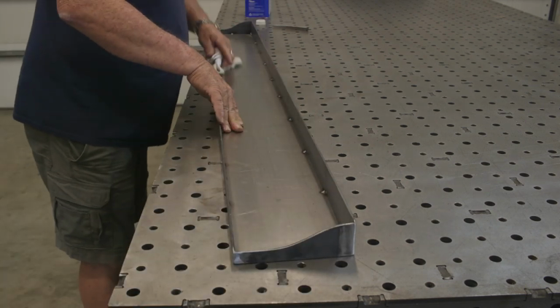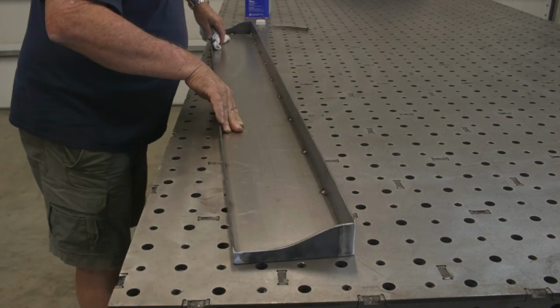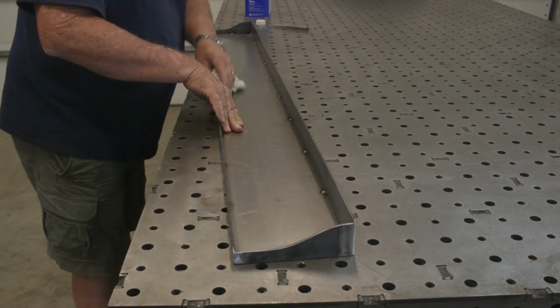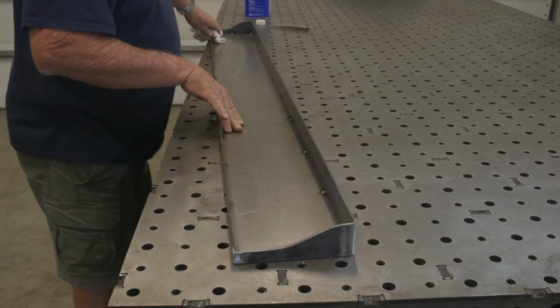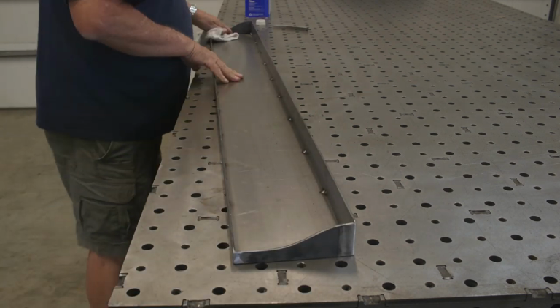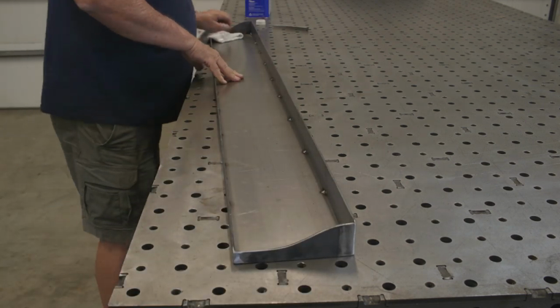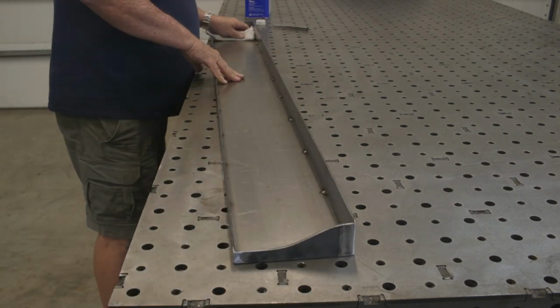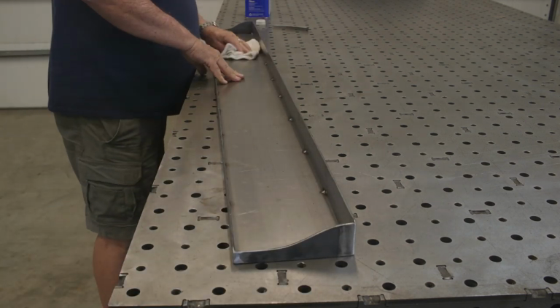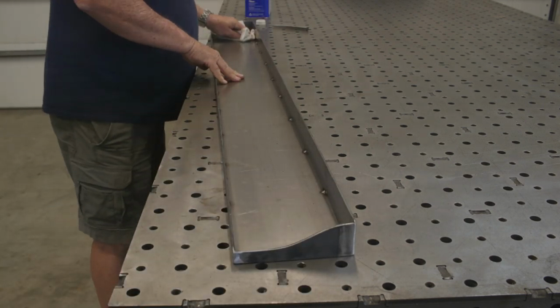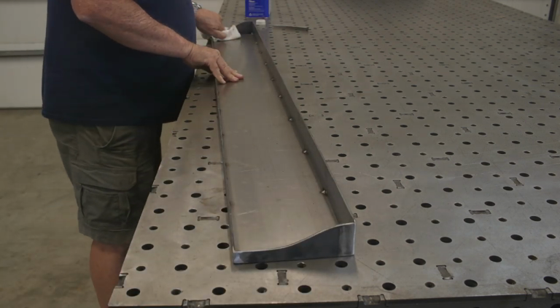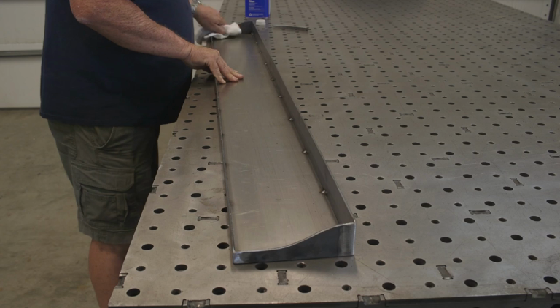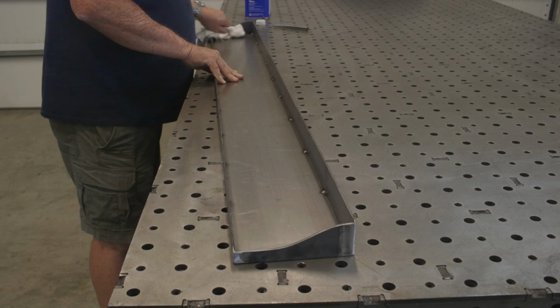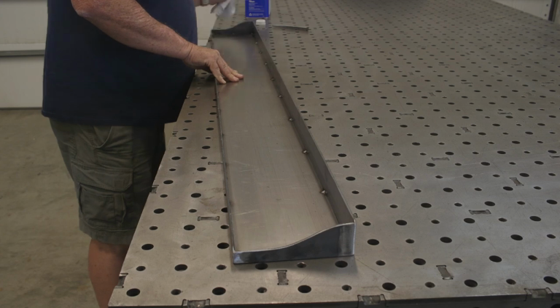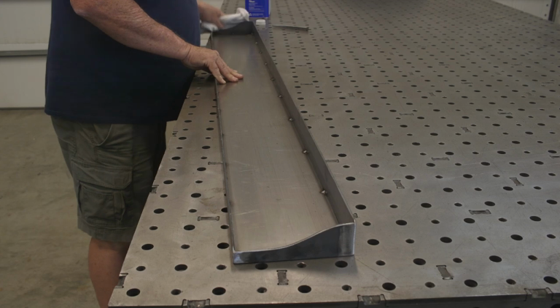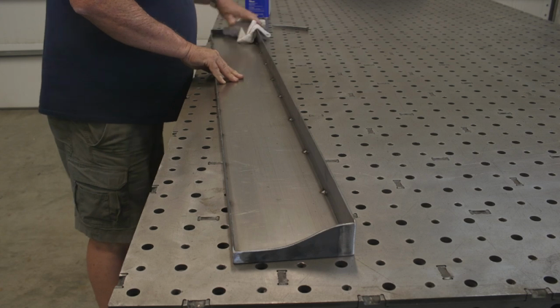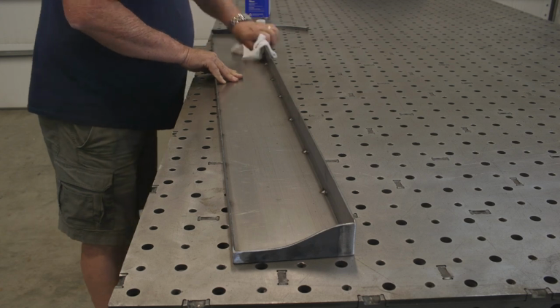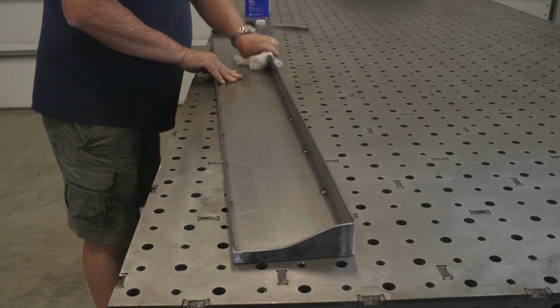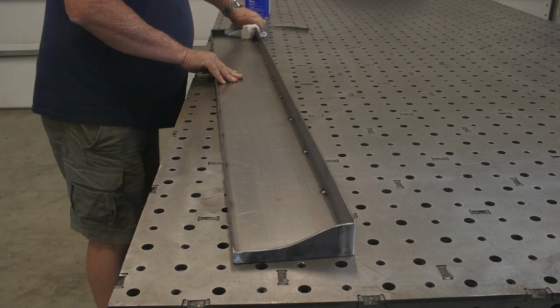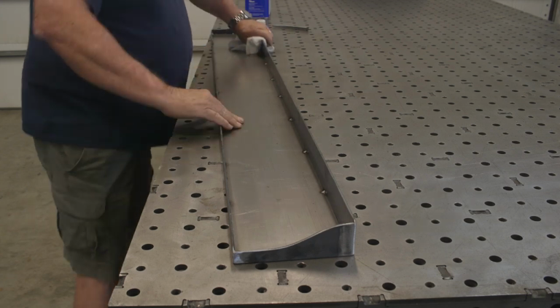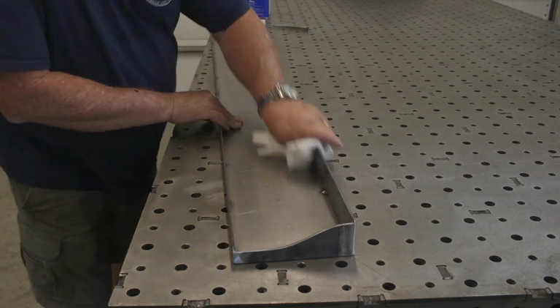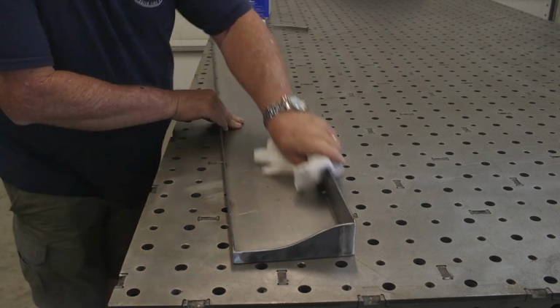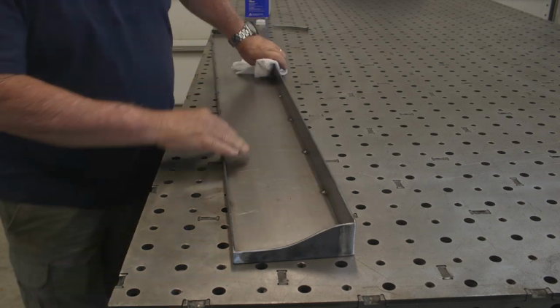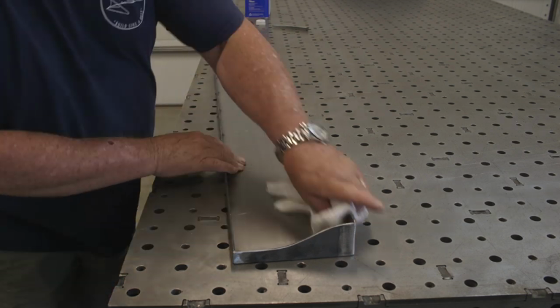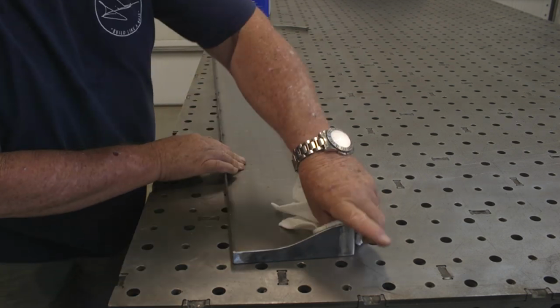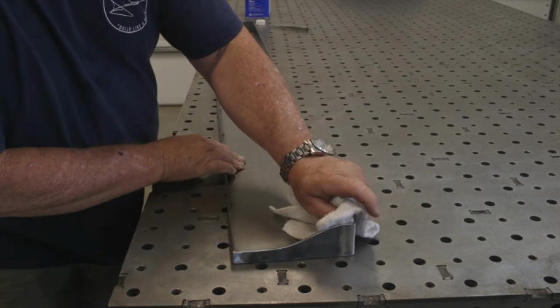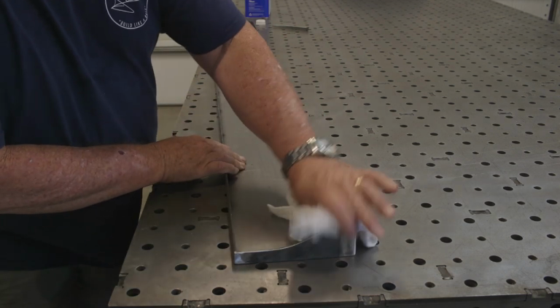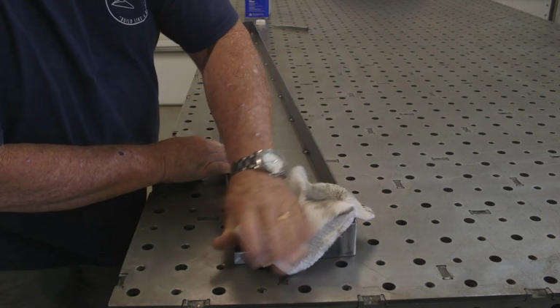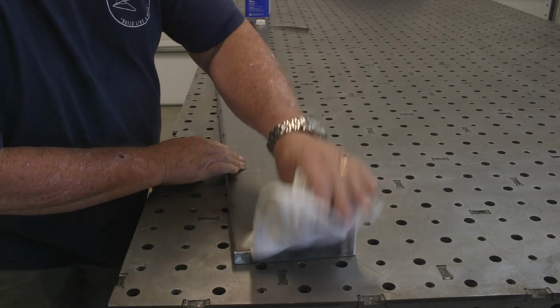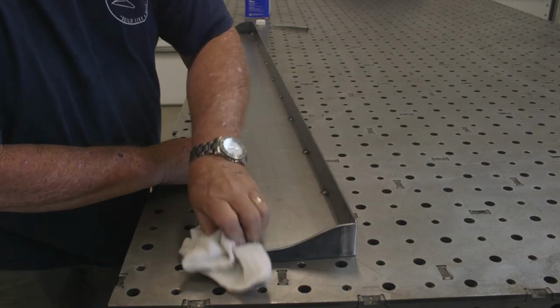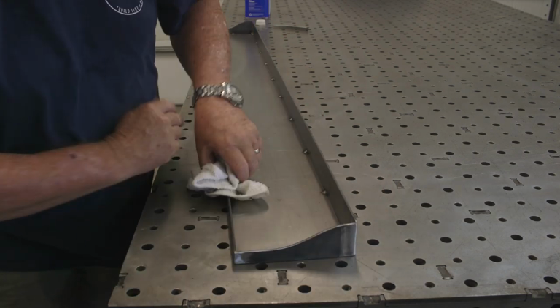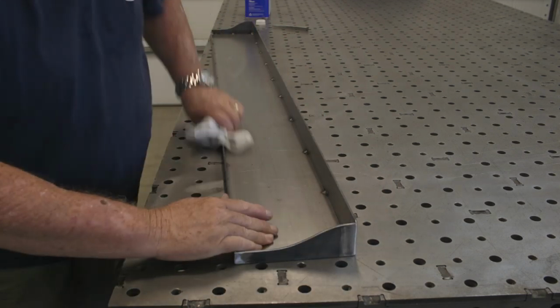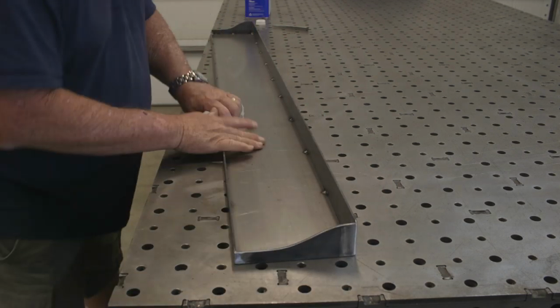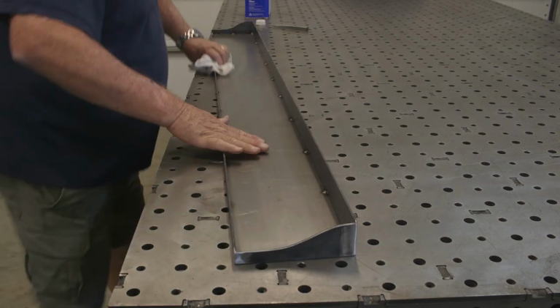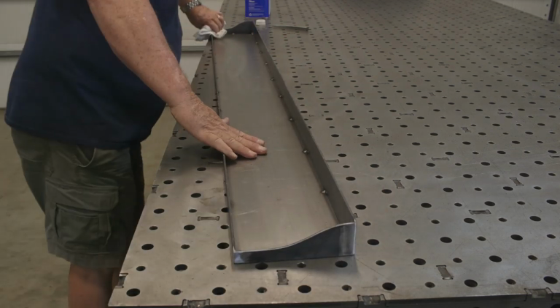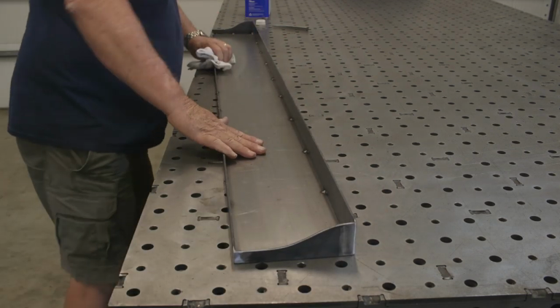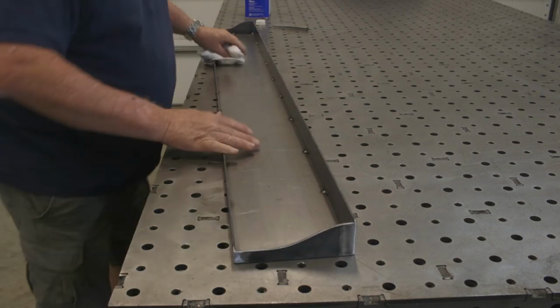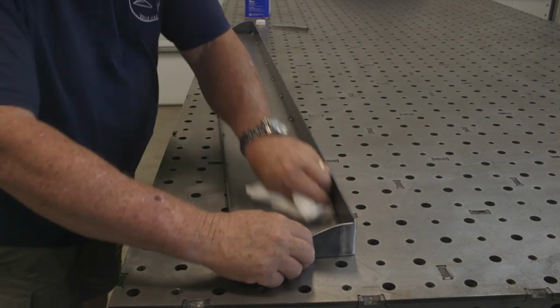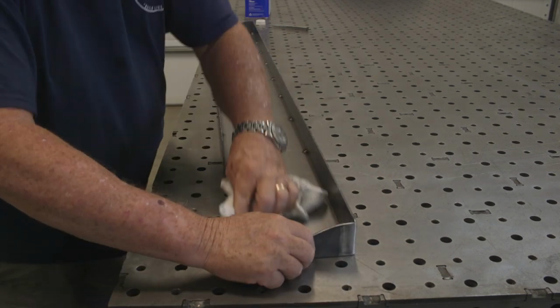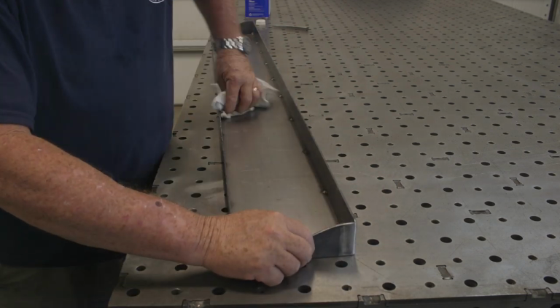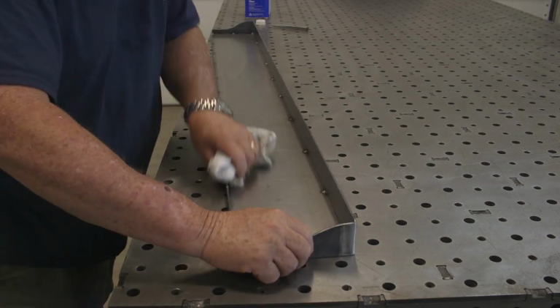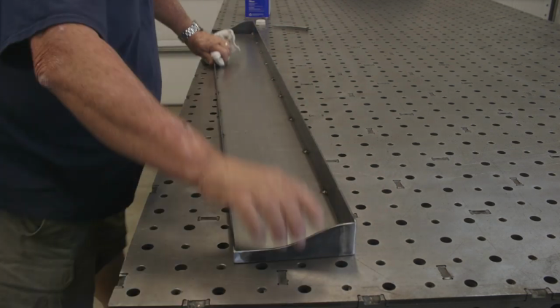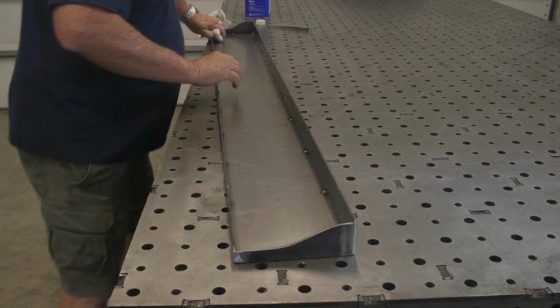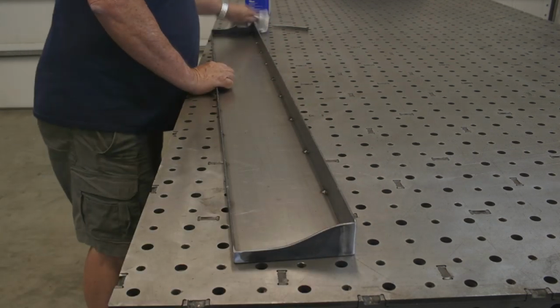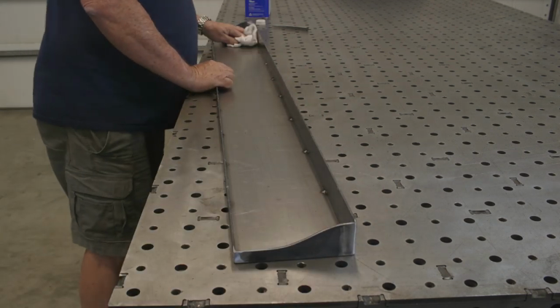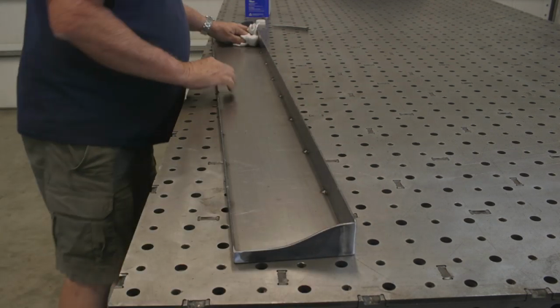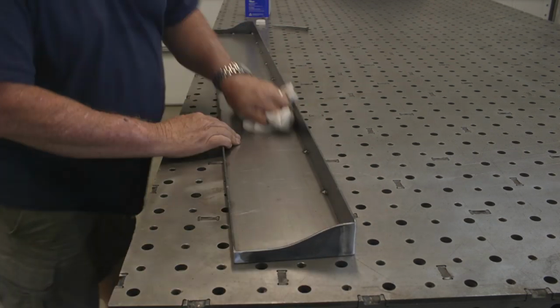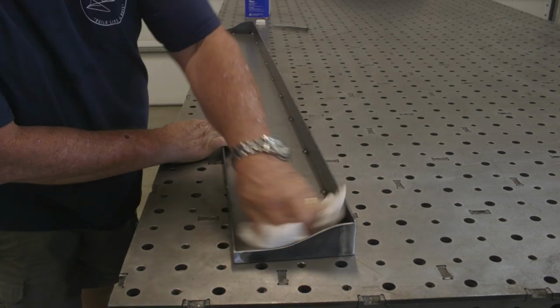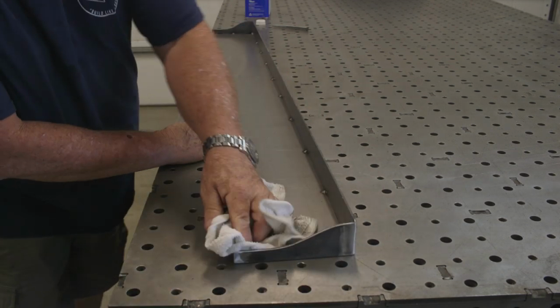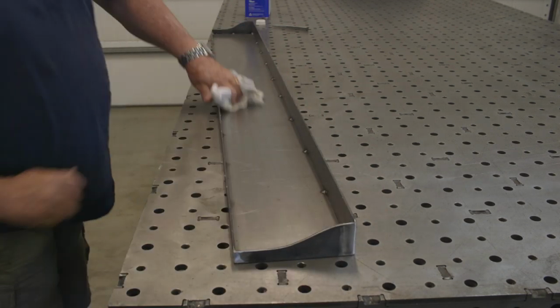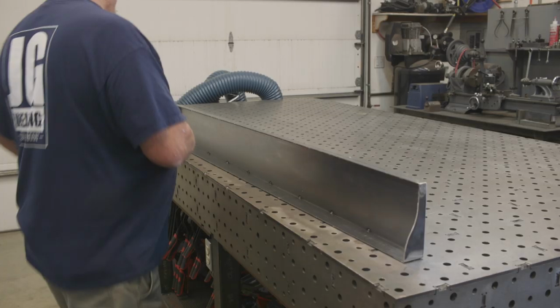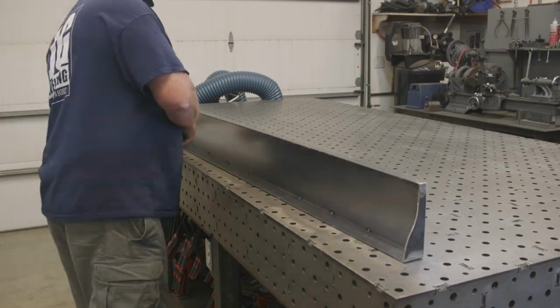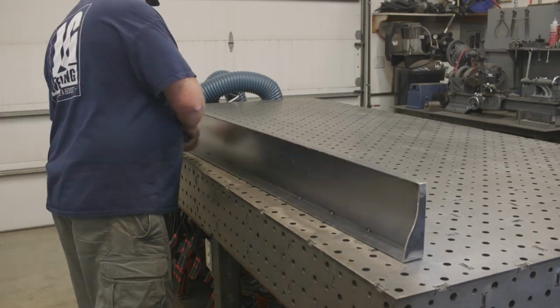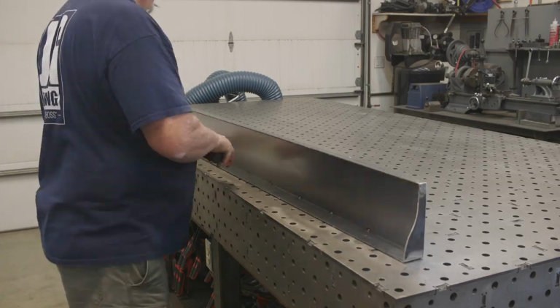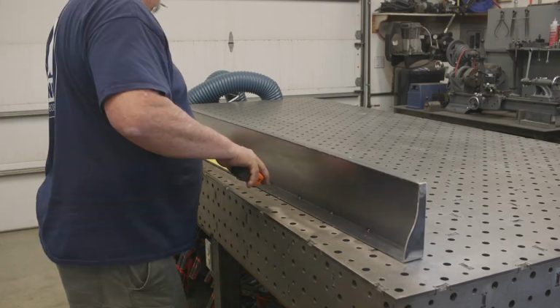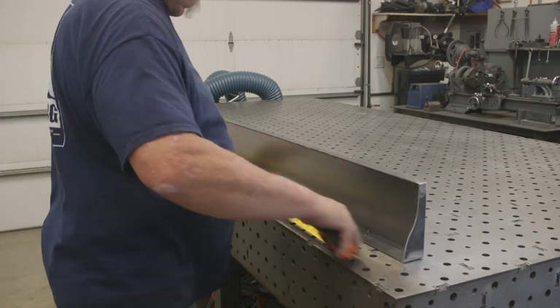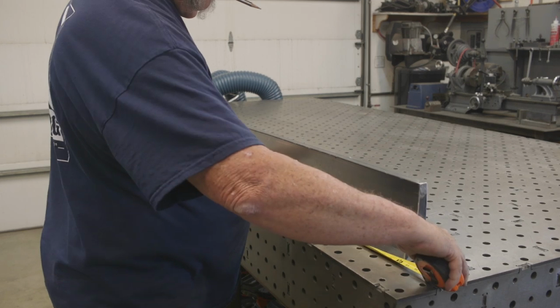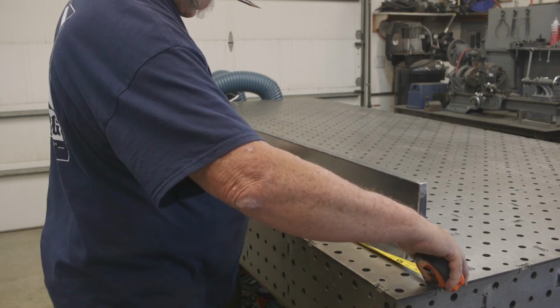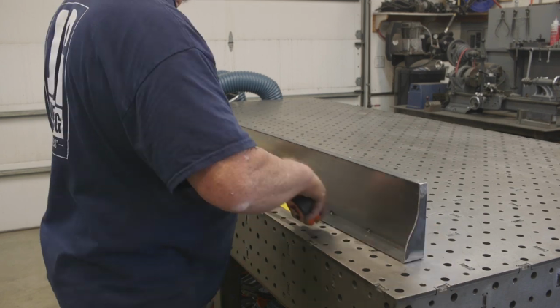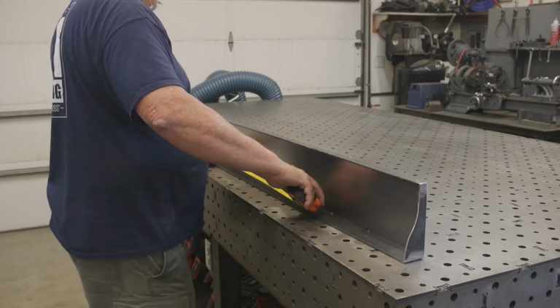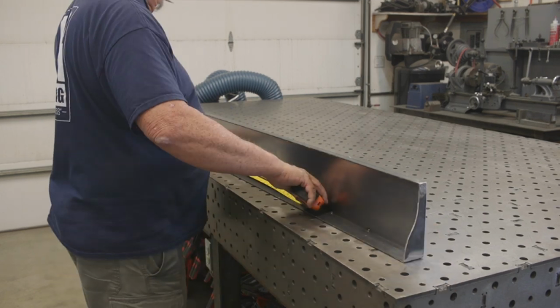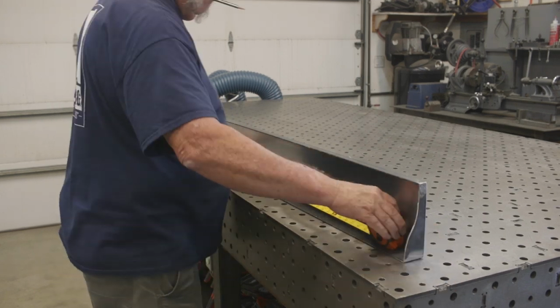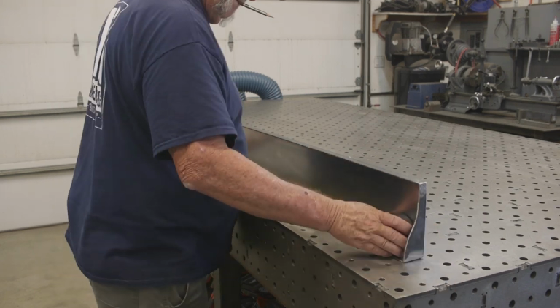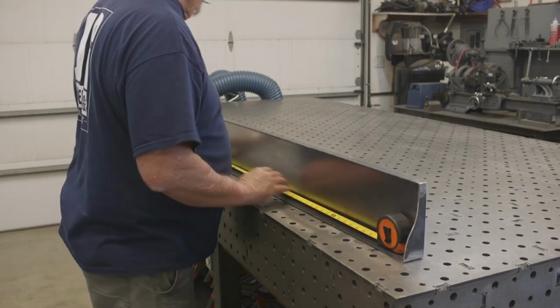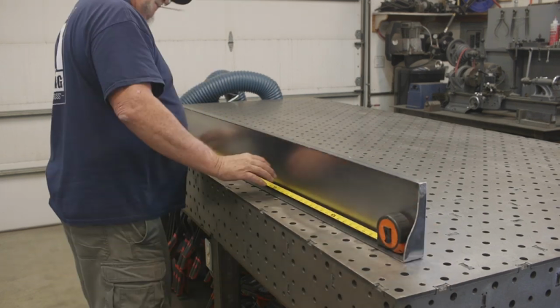Just wiping it down with acetone to get any grease or anything left on there prior to getting some paint on this.